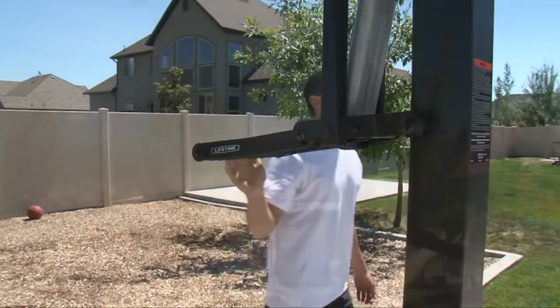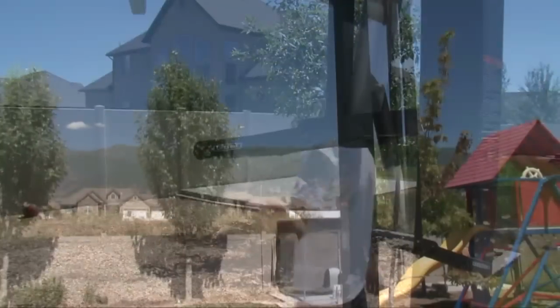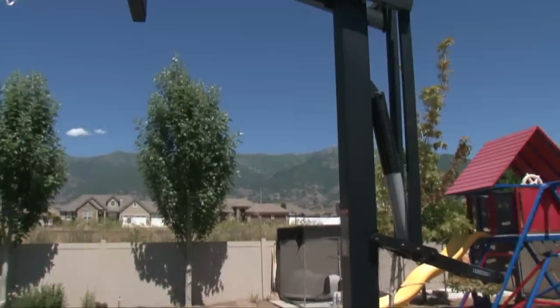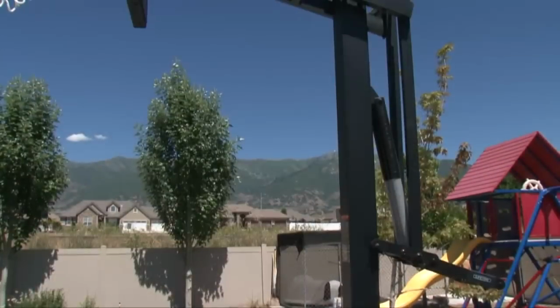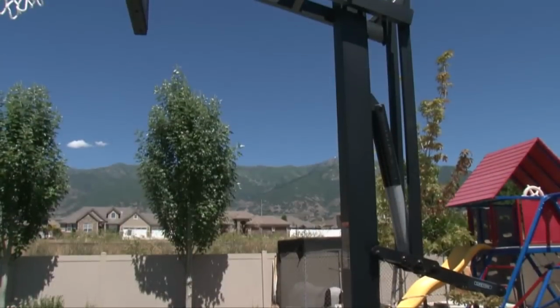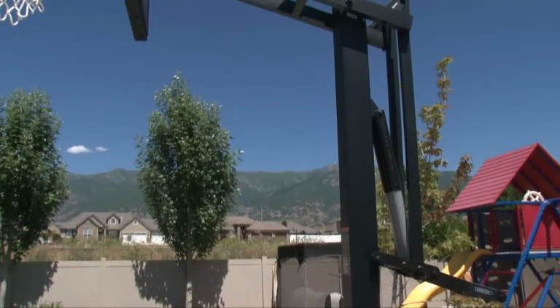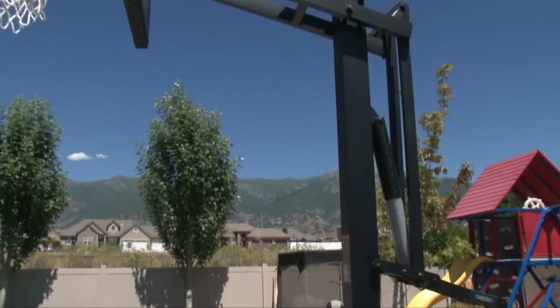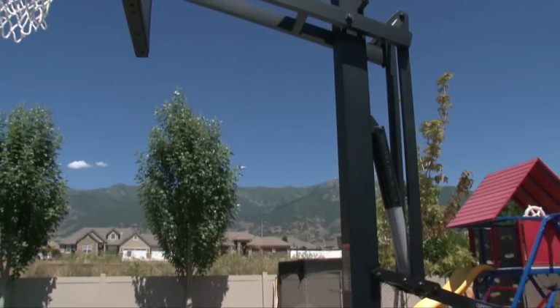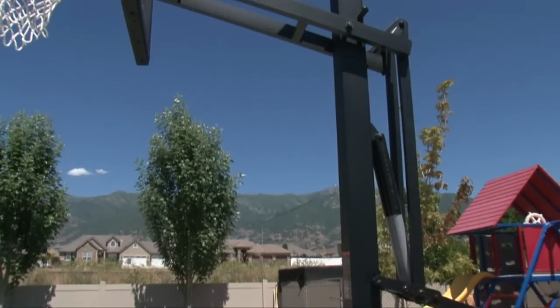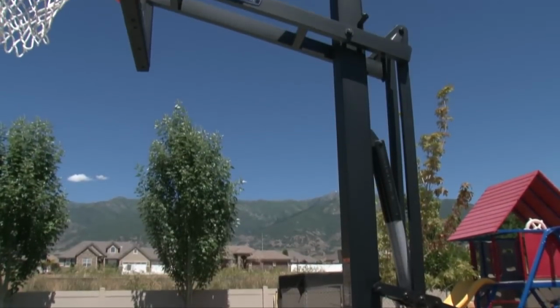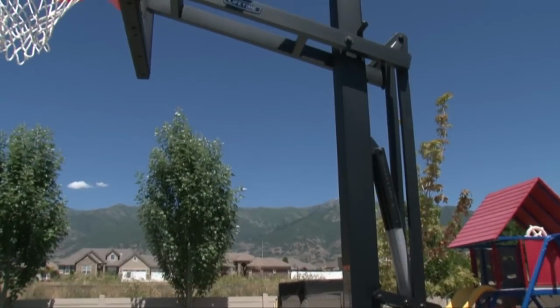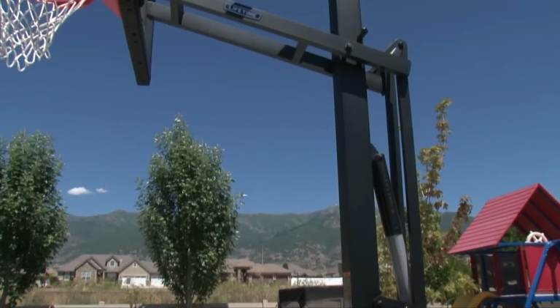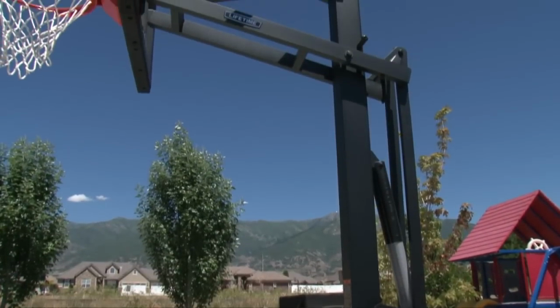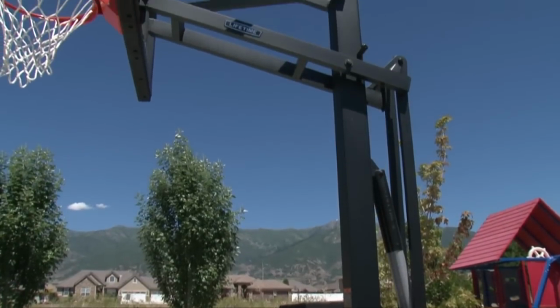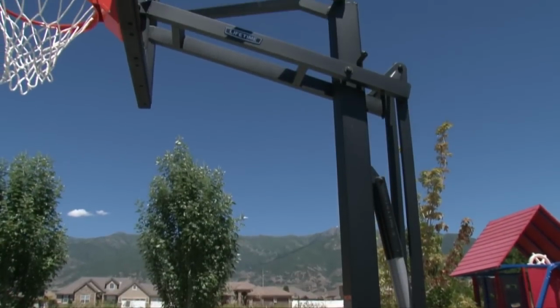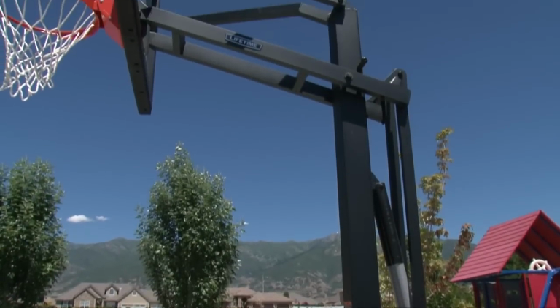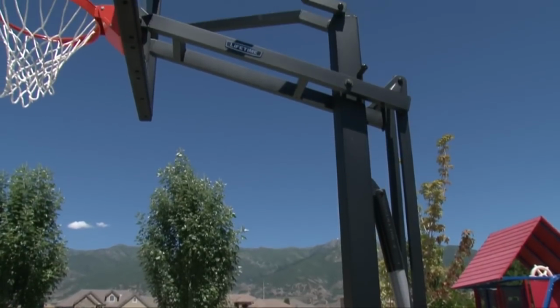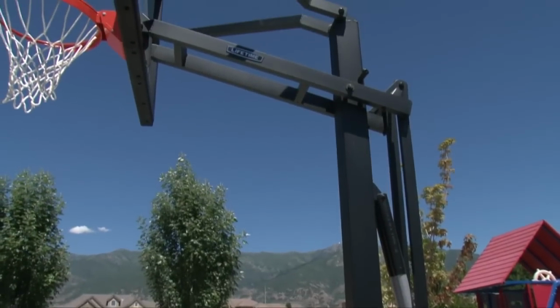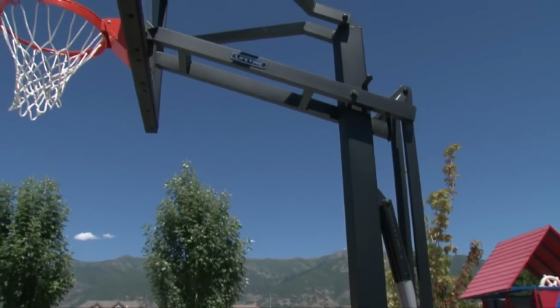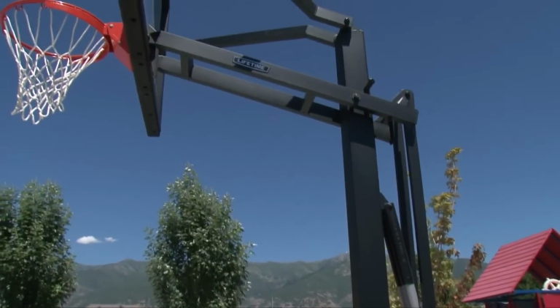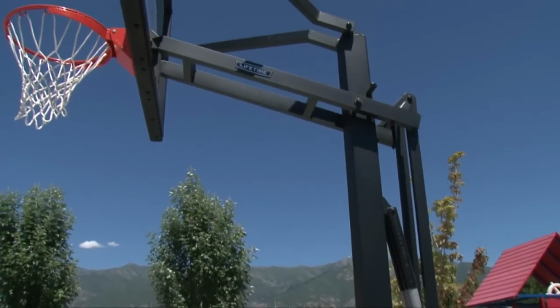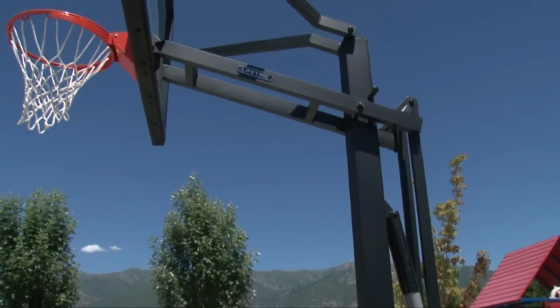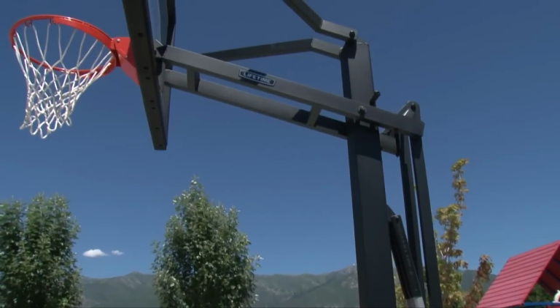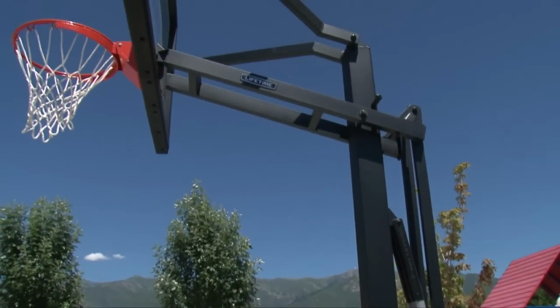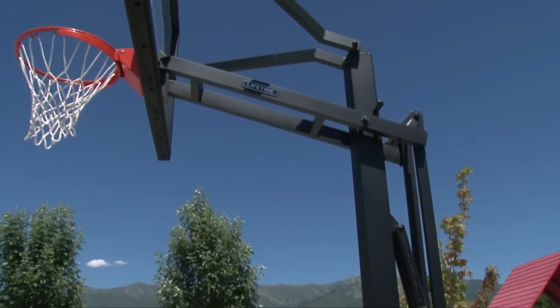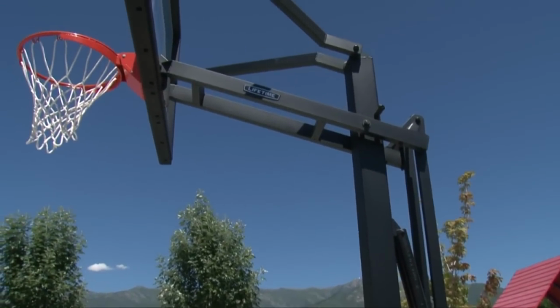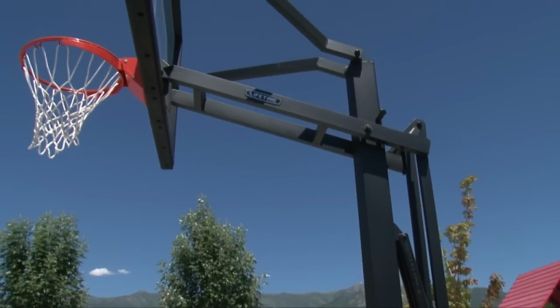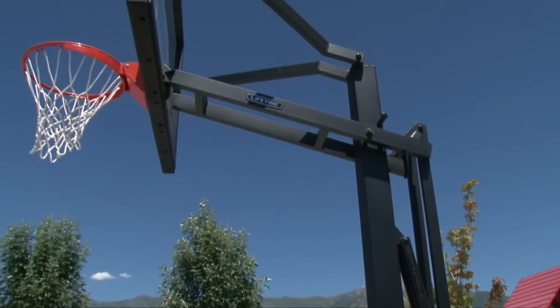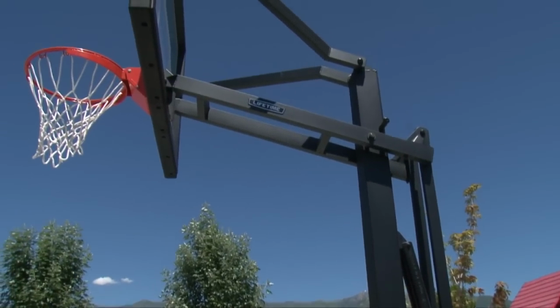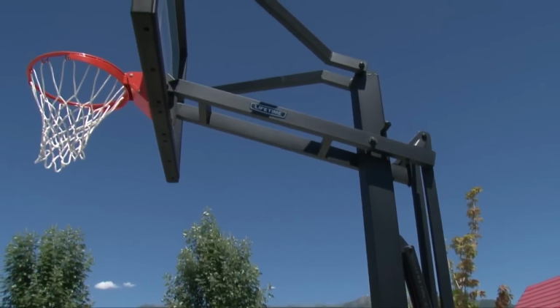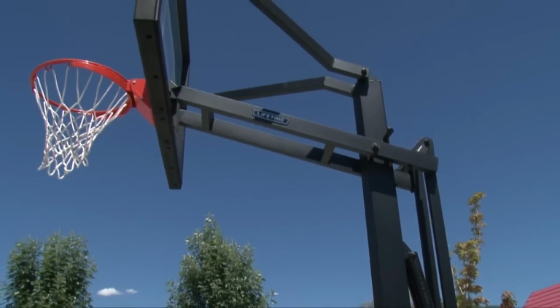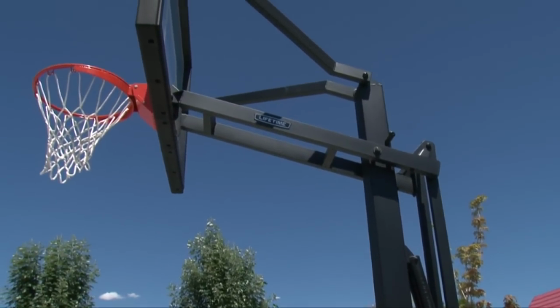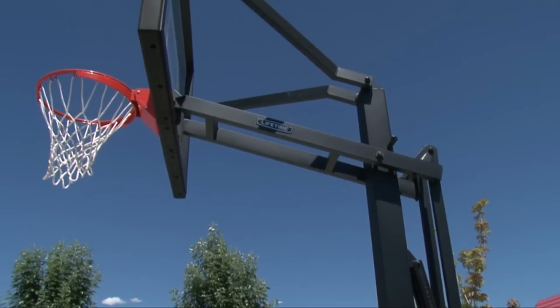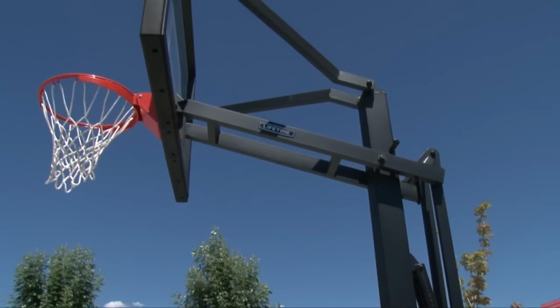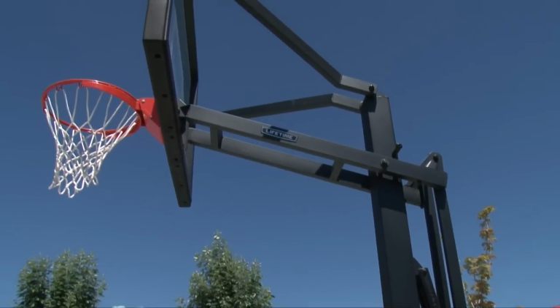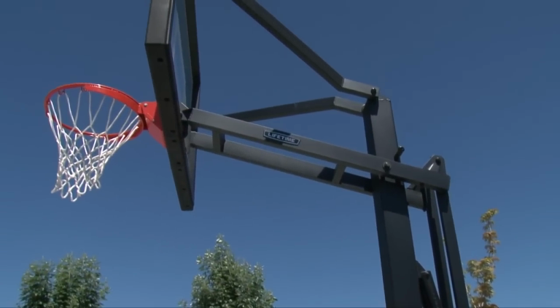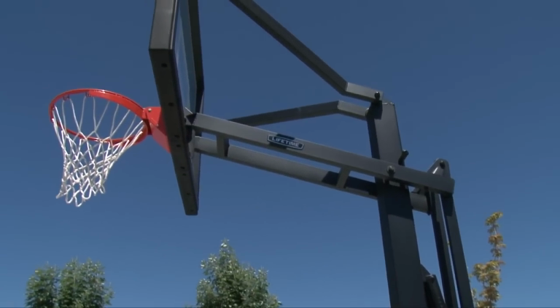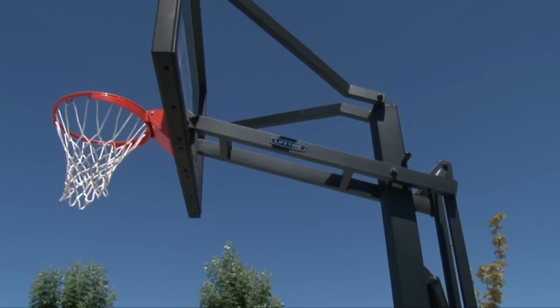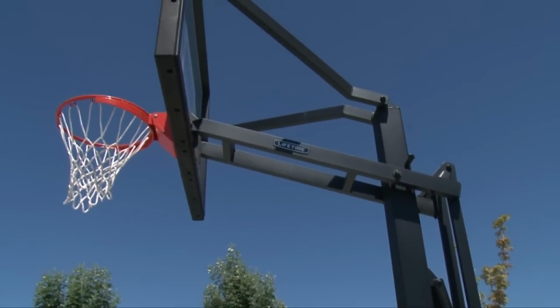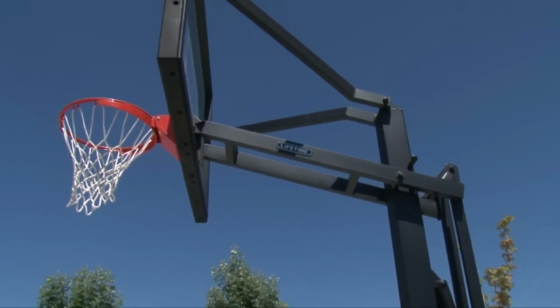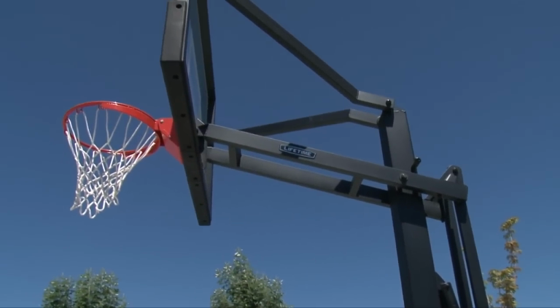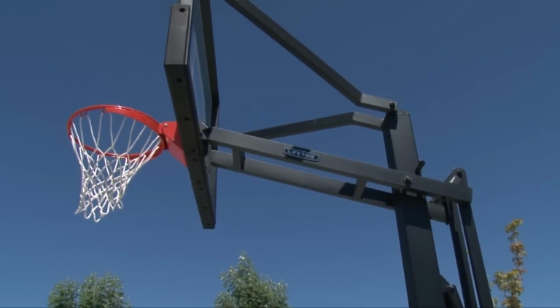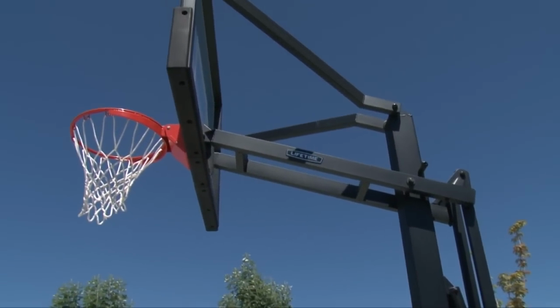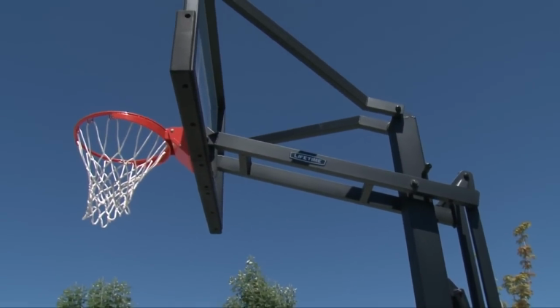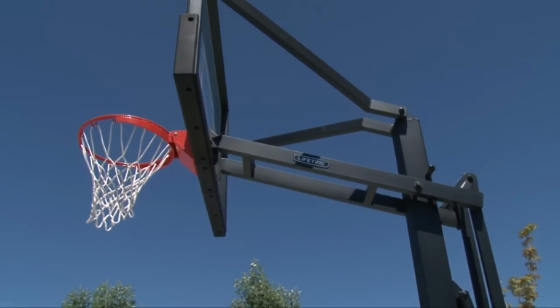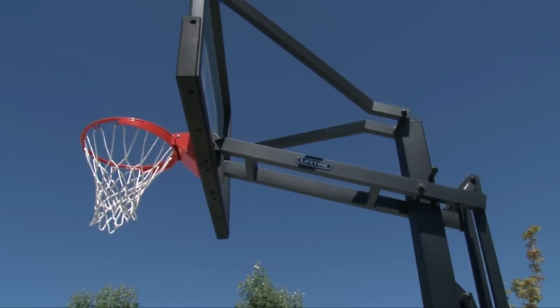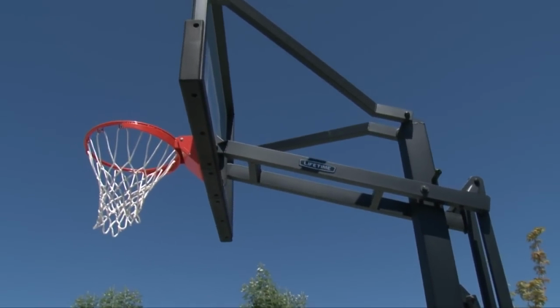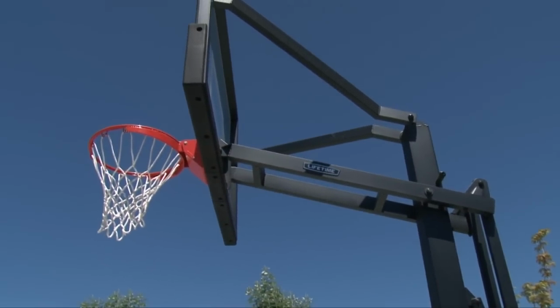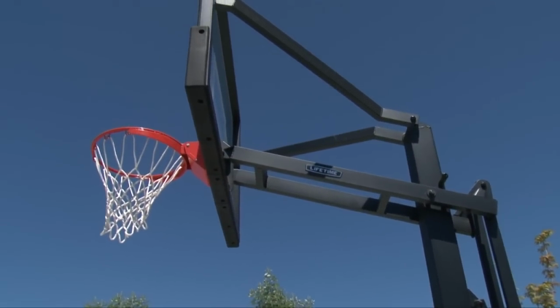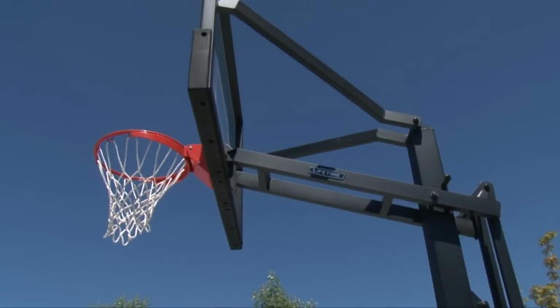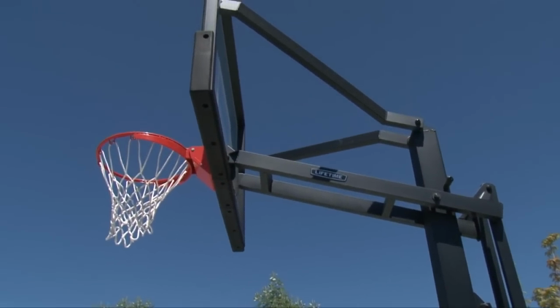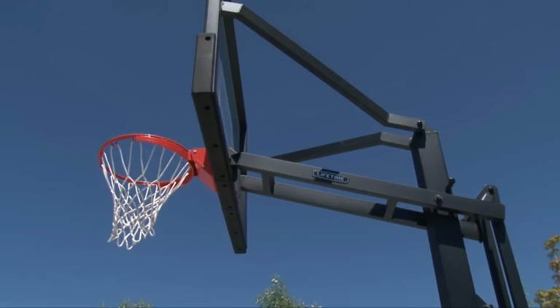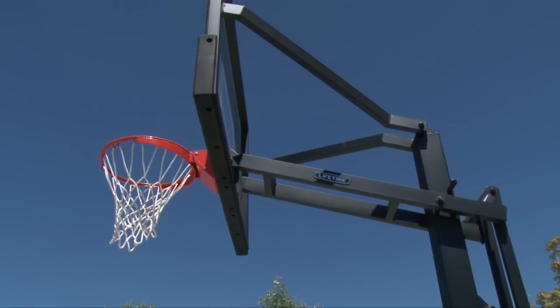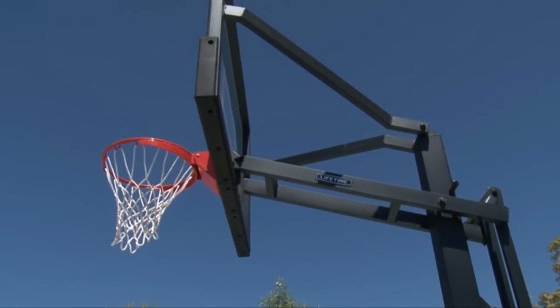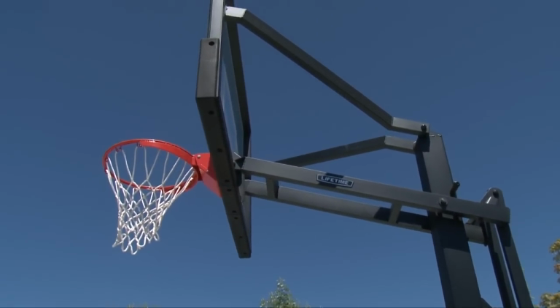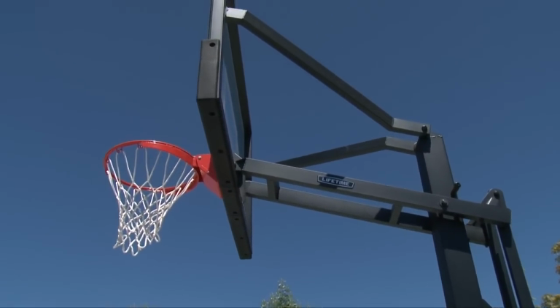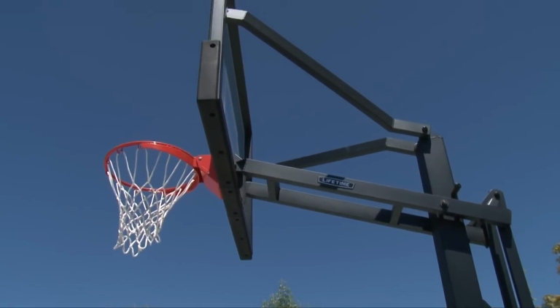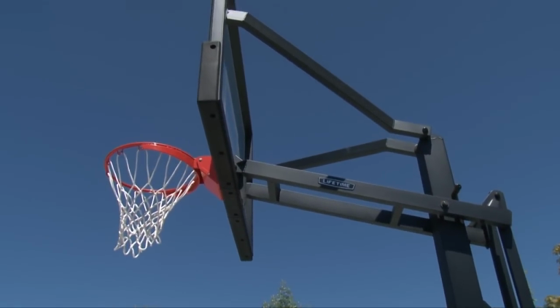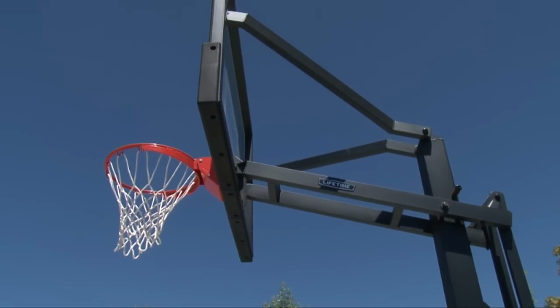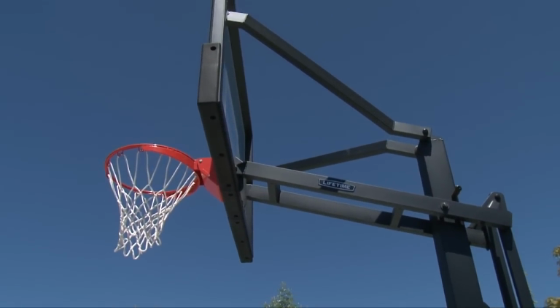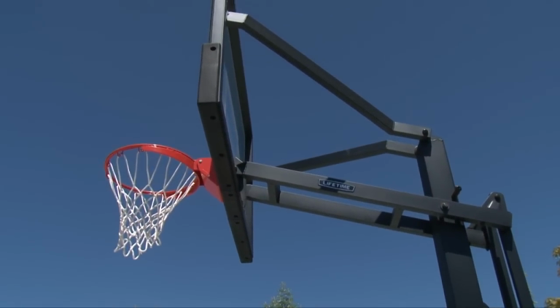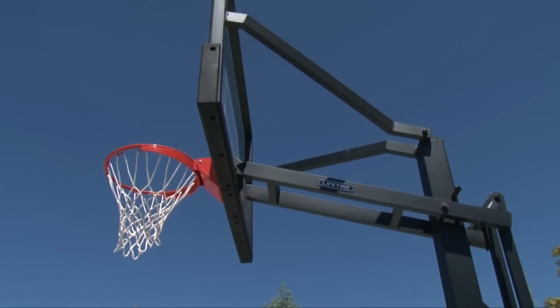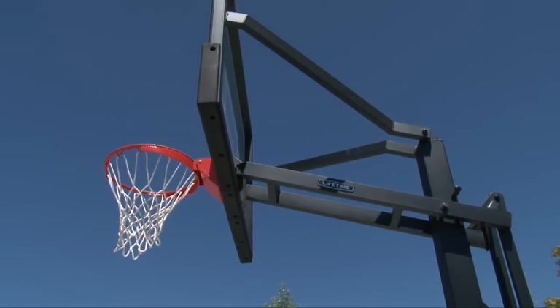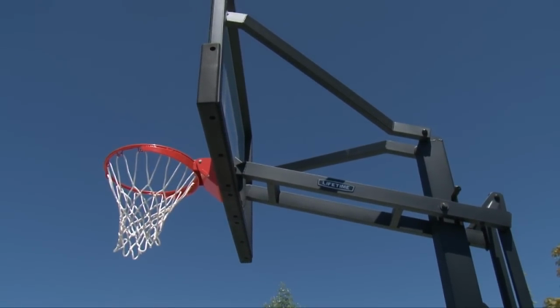You will also appreciate the 40-inch offset from the backboard to the pole, which provides plenty of playing room under the basketball hoop.